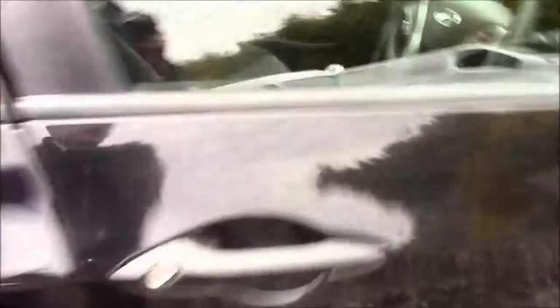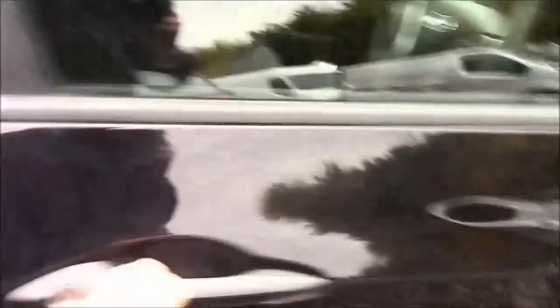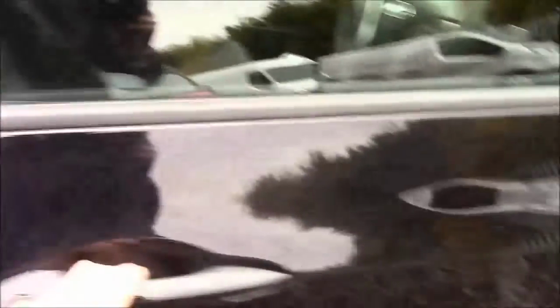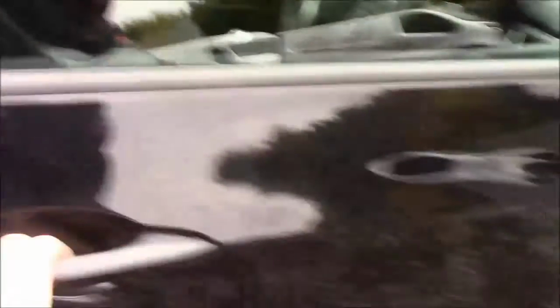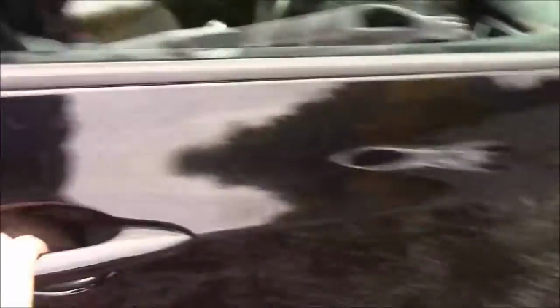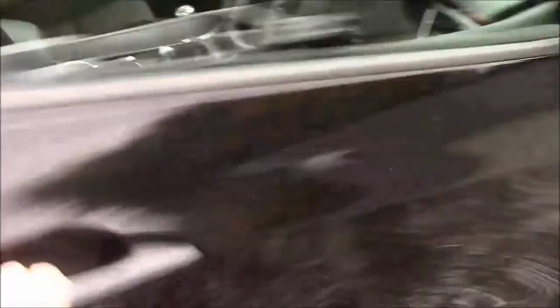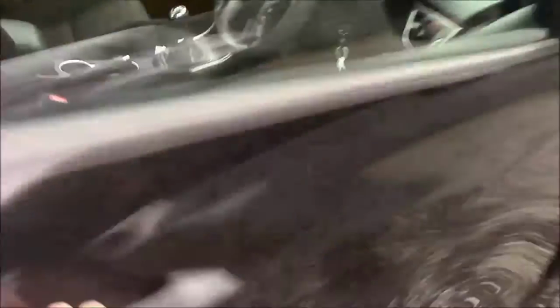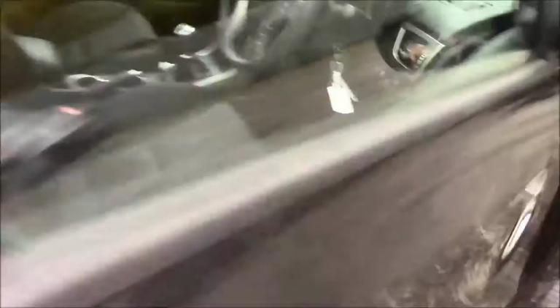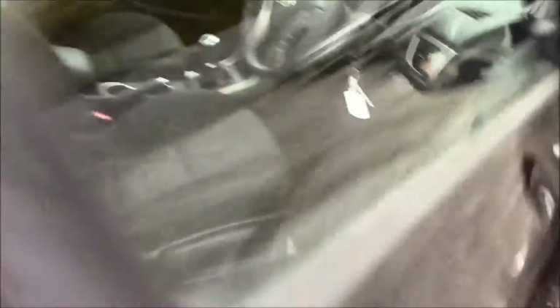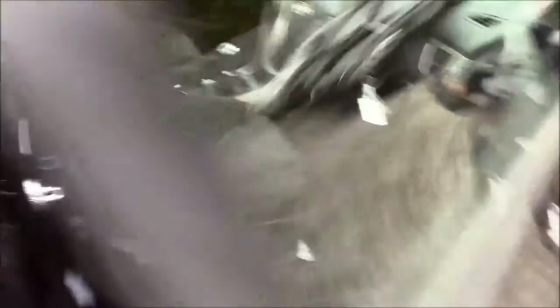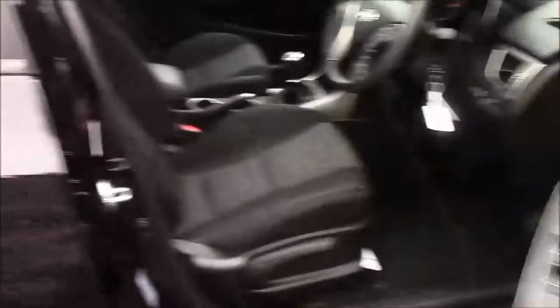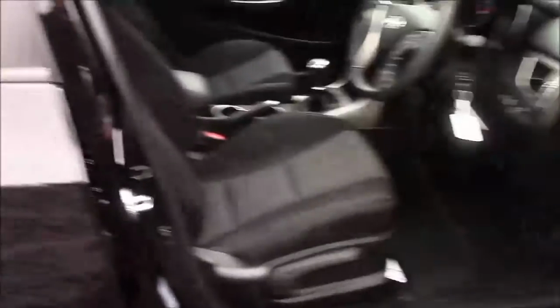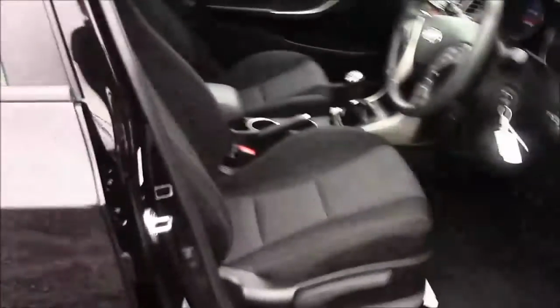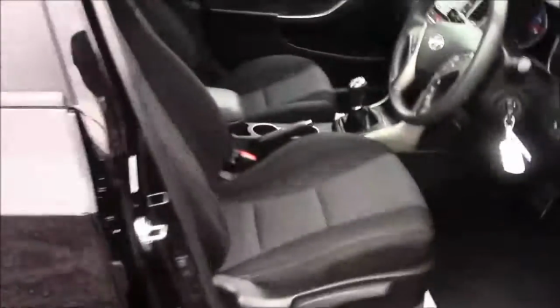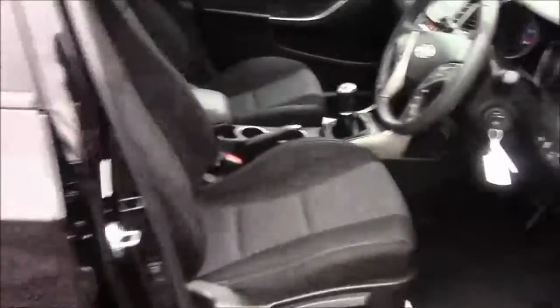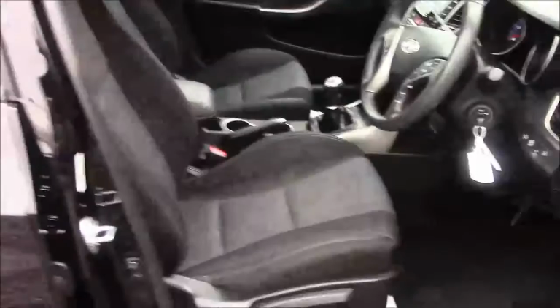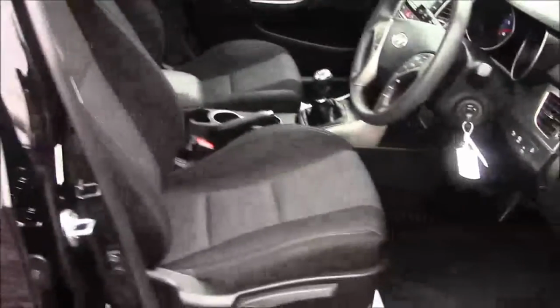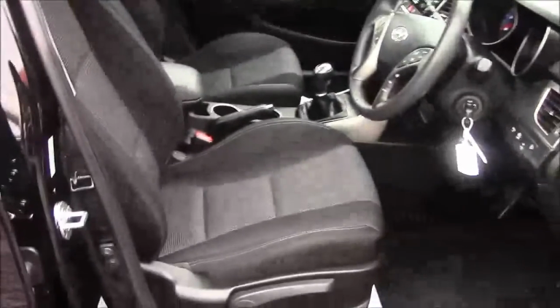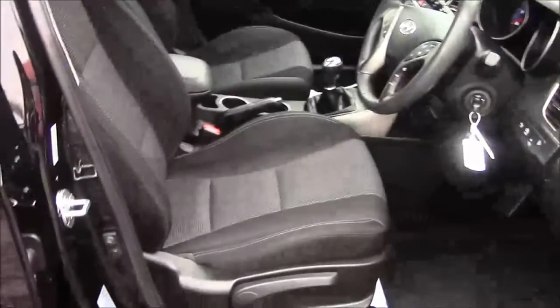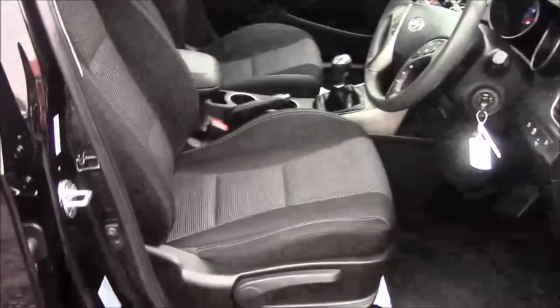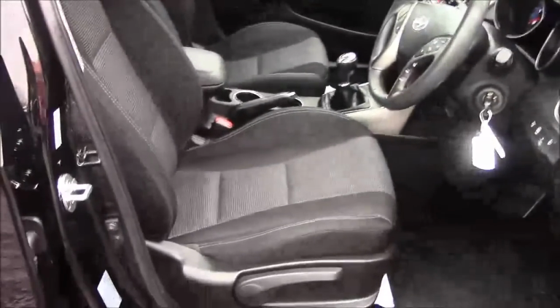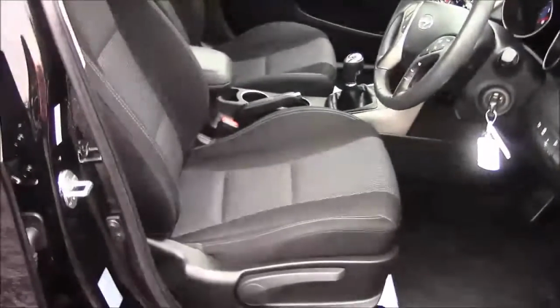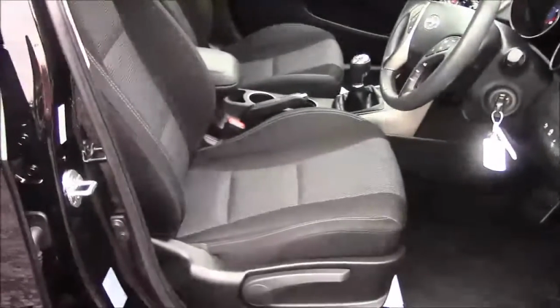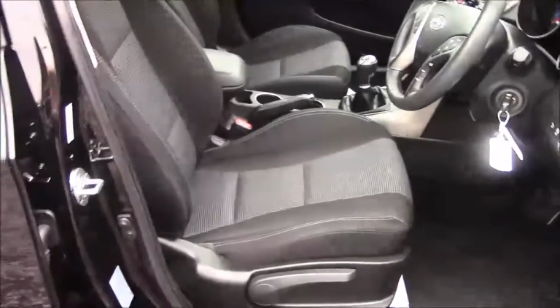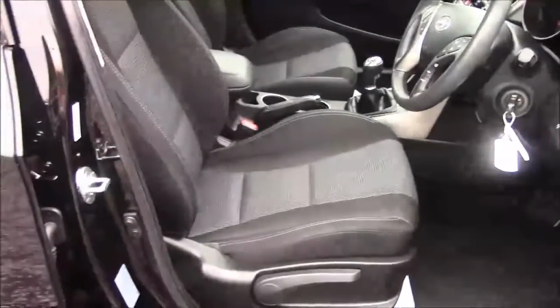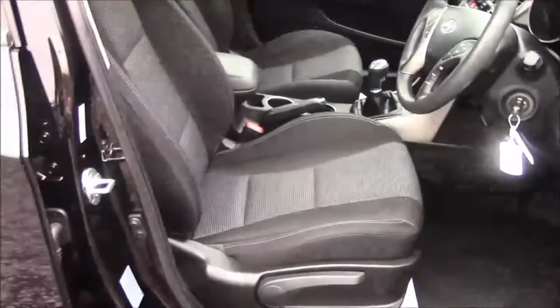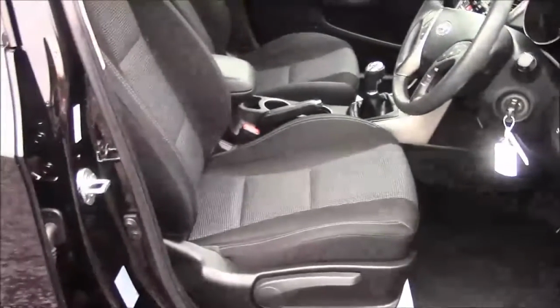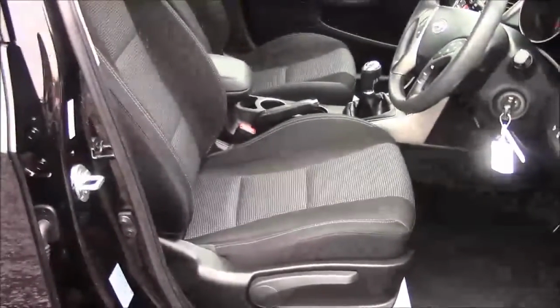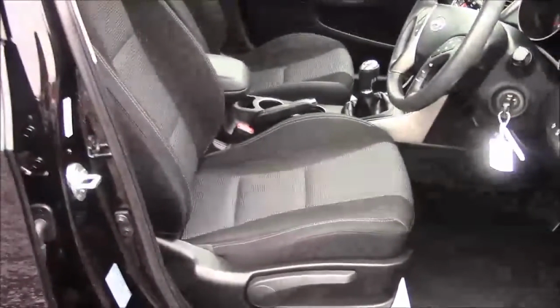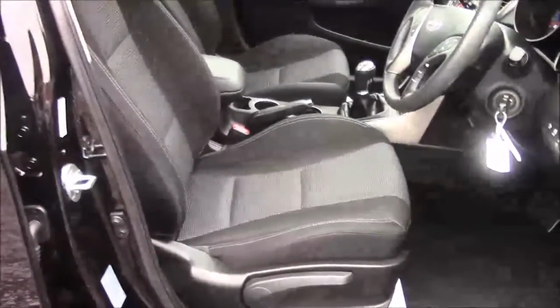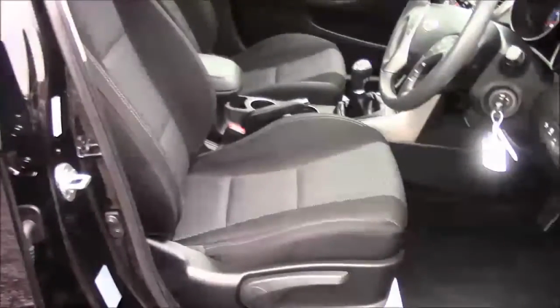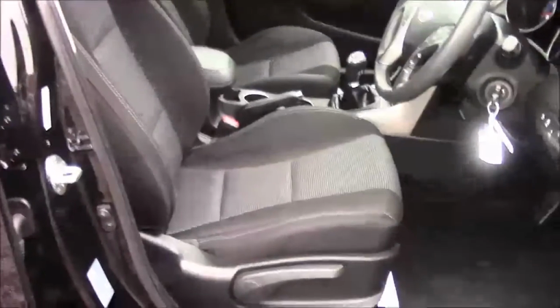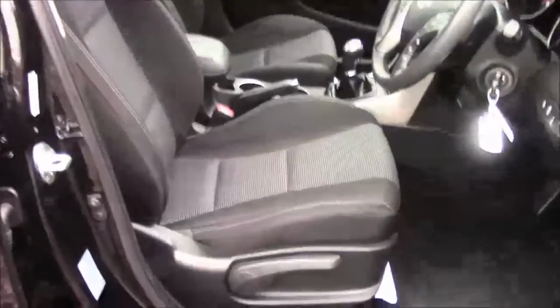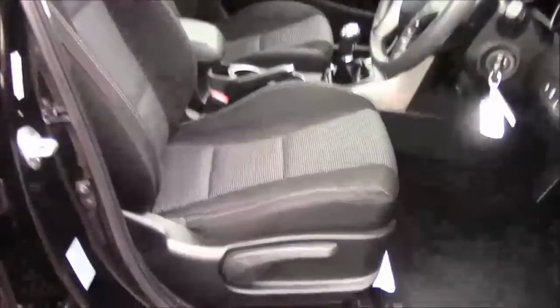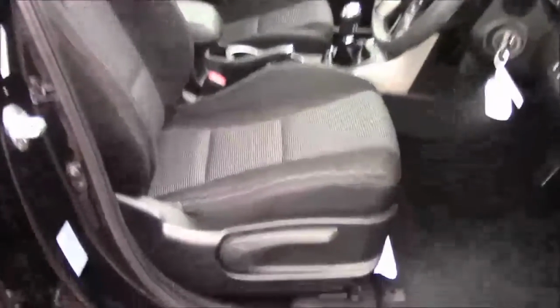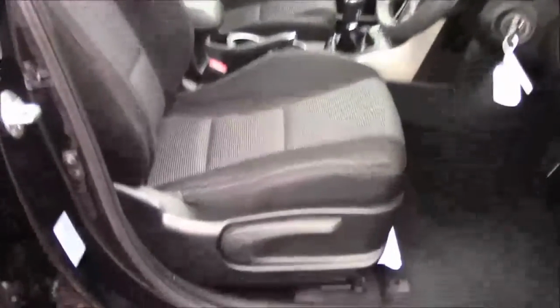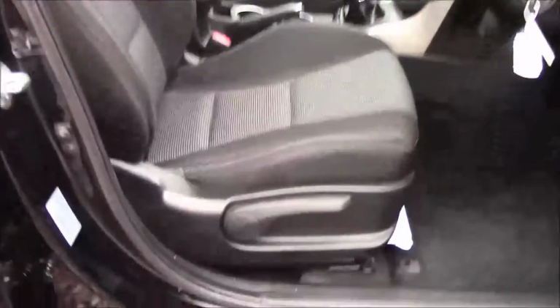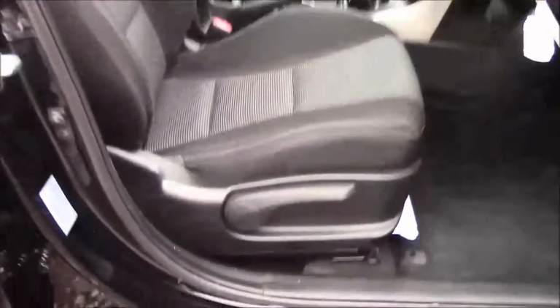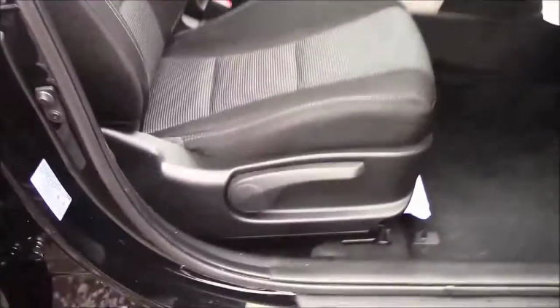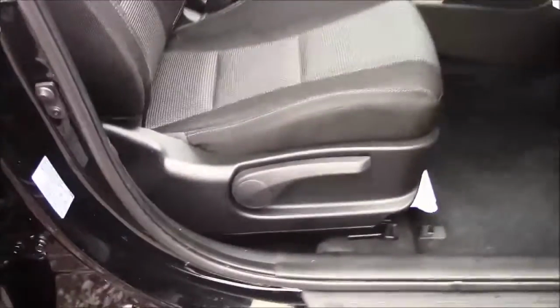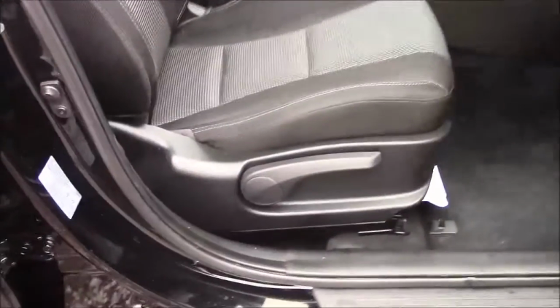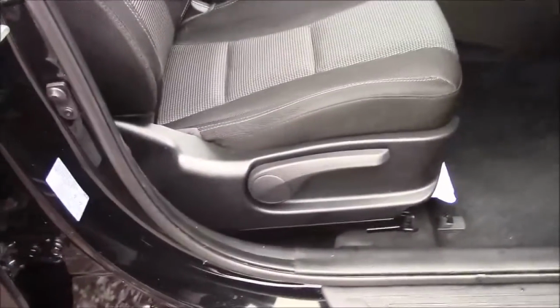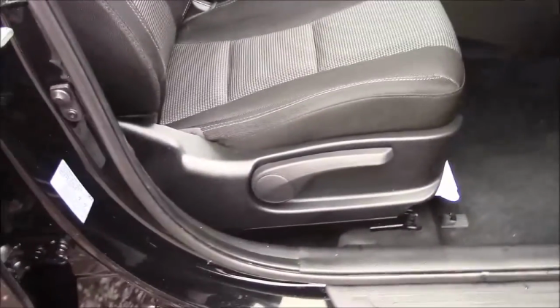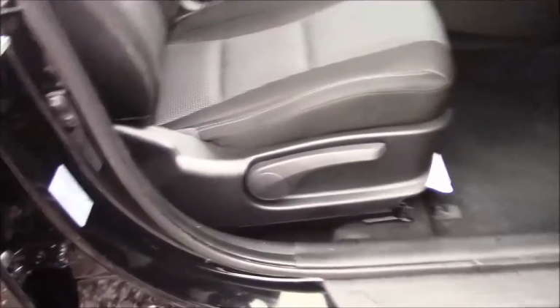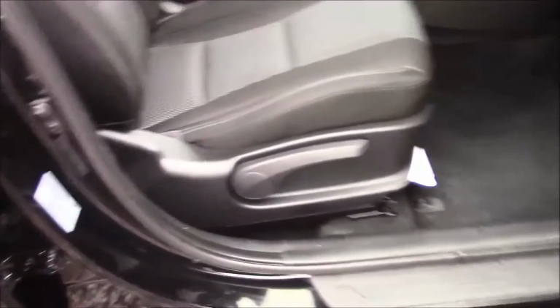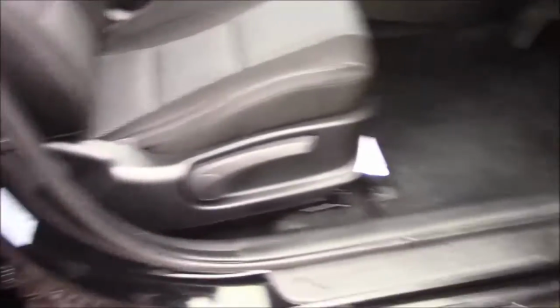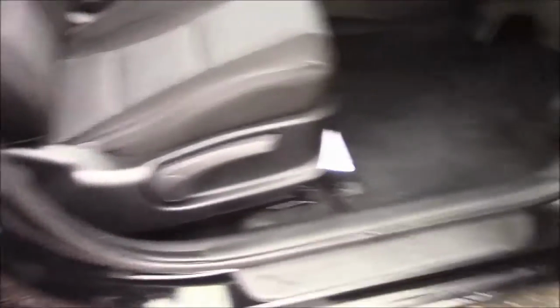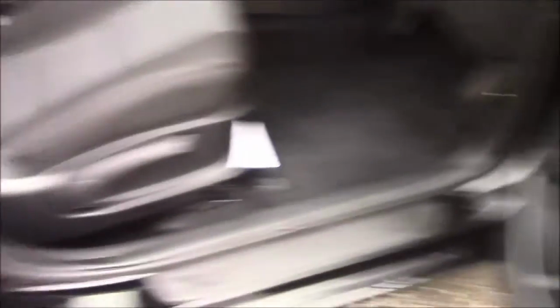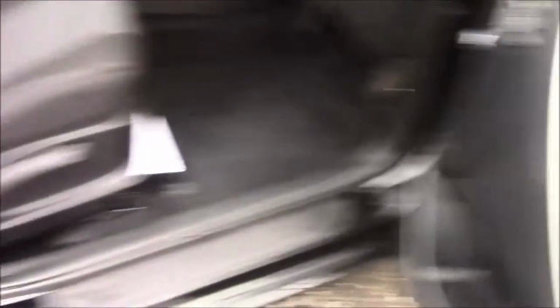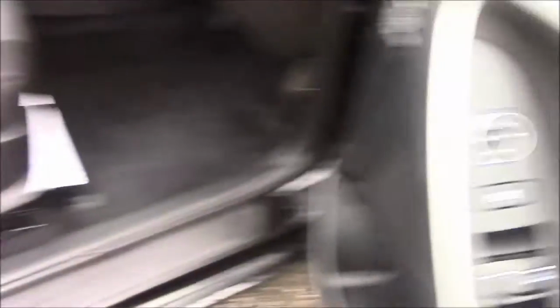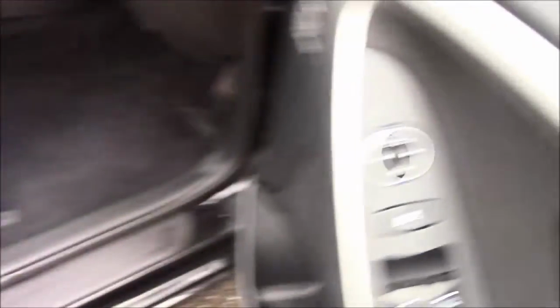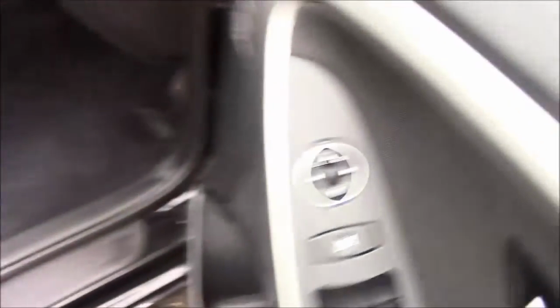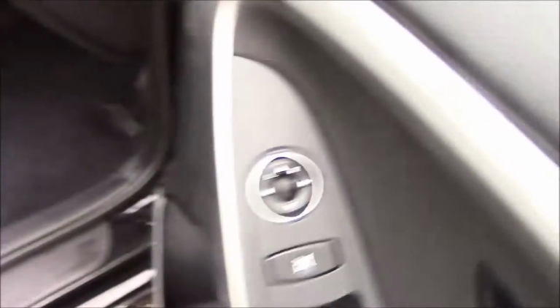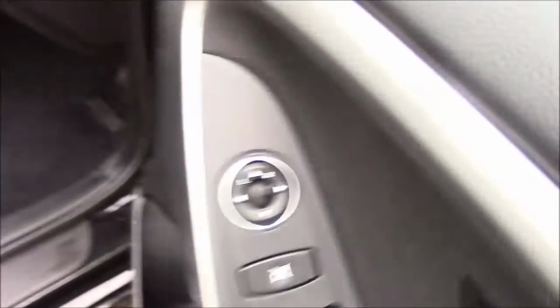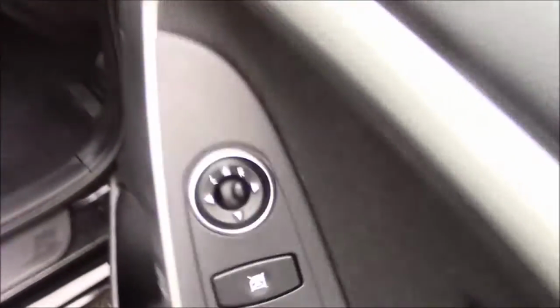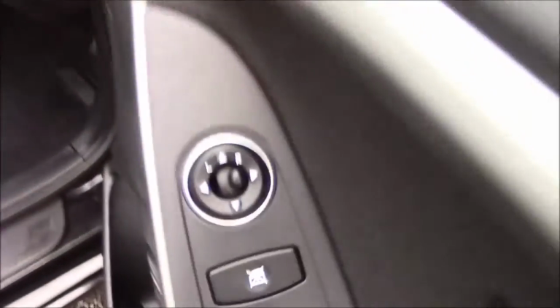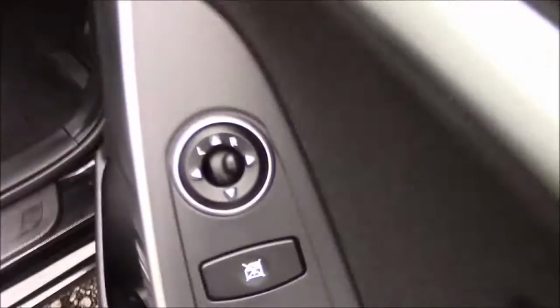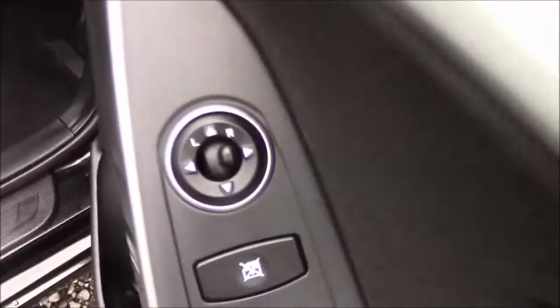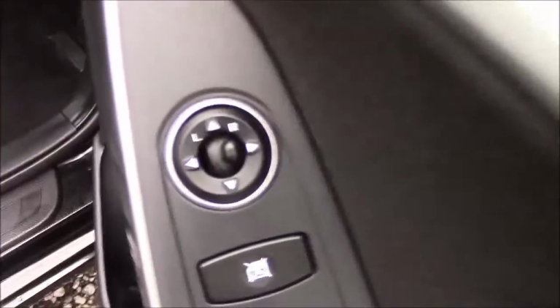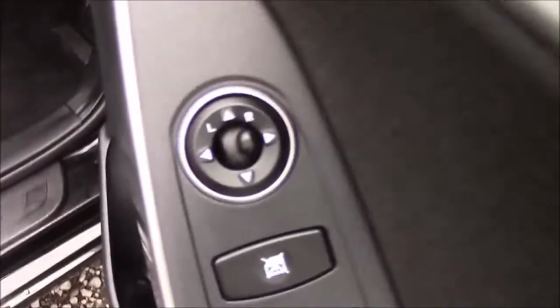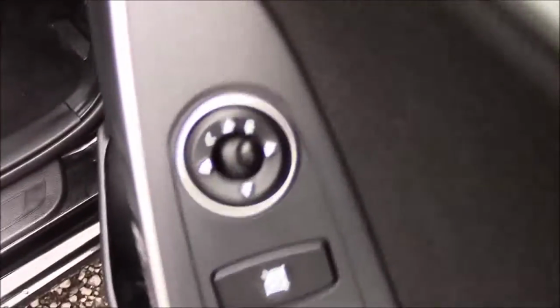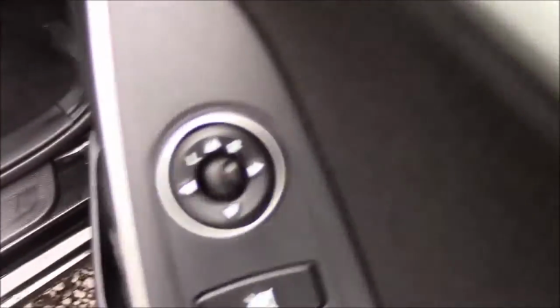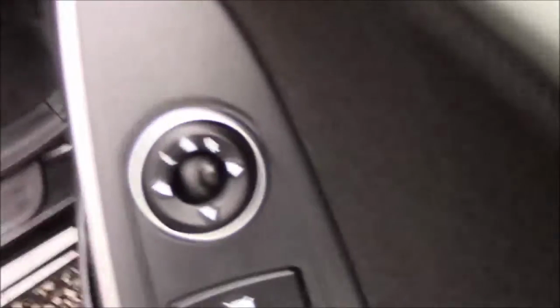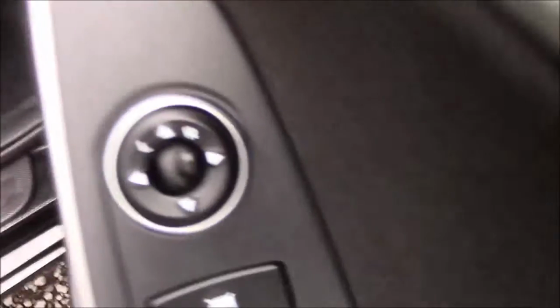Moving into the front of the vehicle, we have the same cloth interior that runs right the way throughout, with a height-adjustable driver's seat. On the driver's door you'll find your electric mirror adjustments.